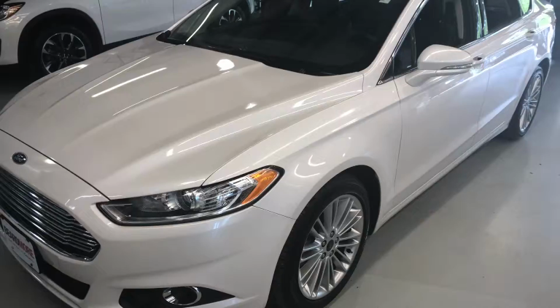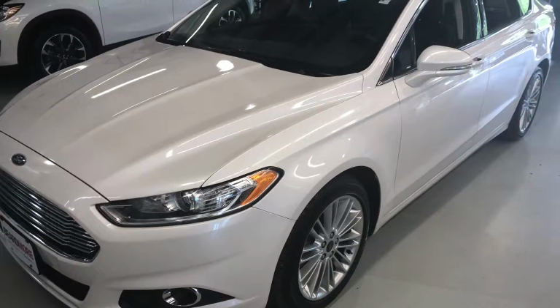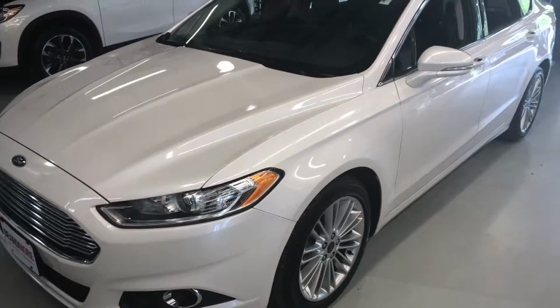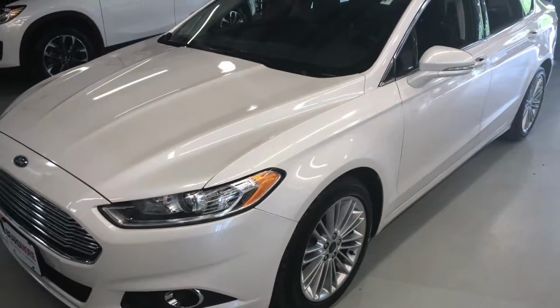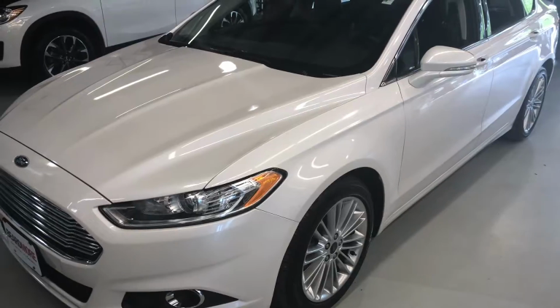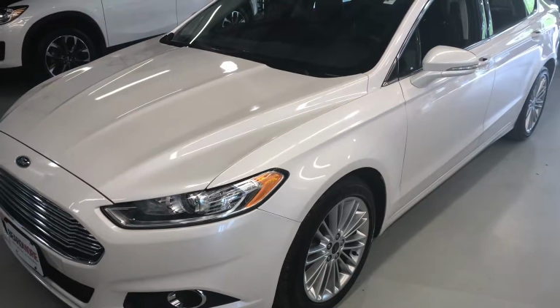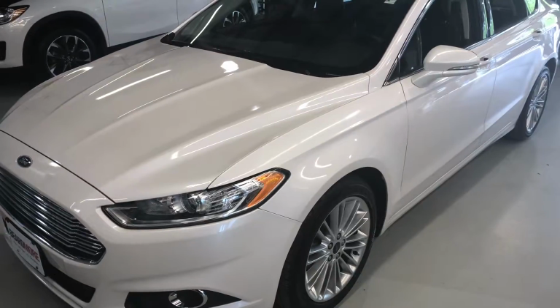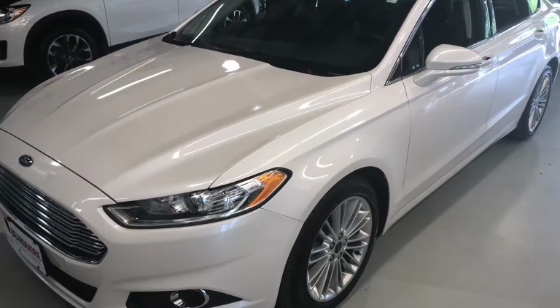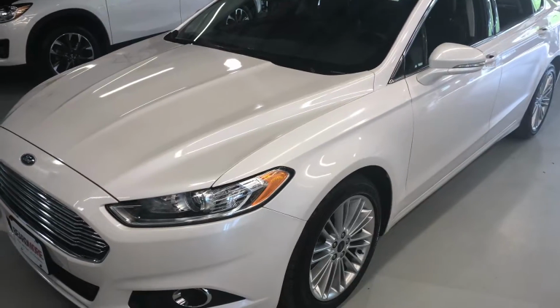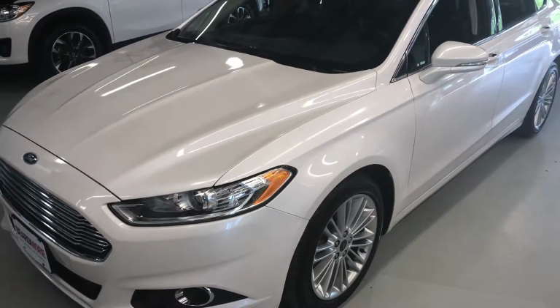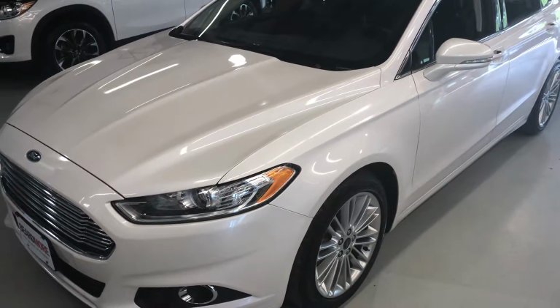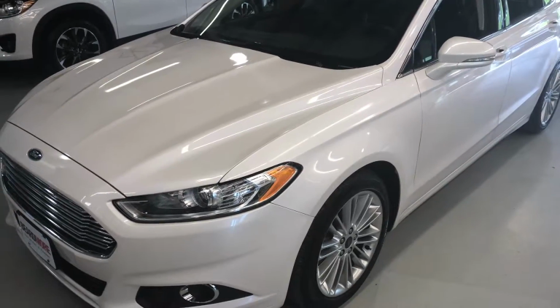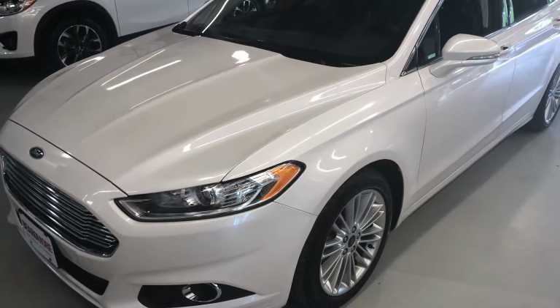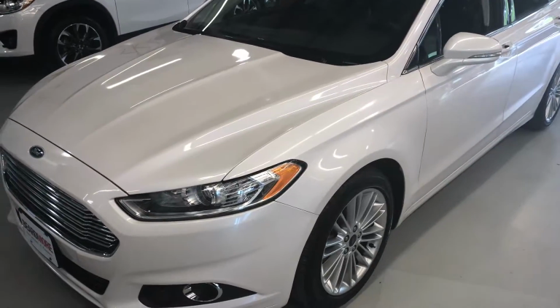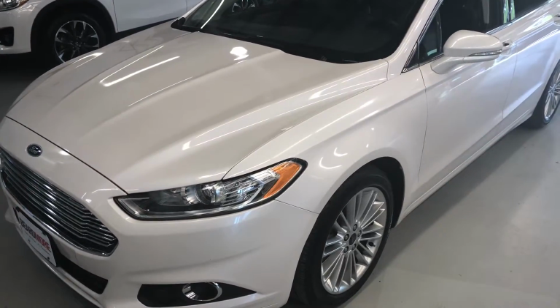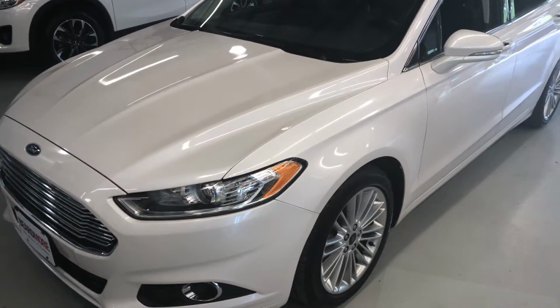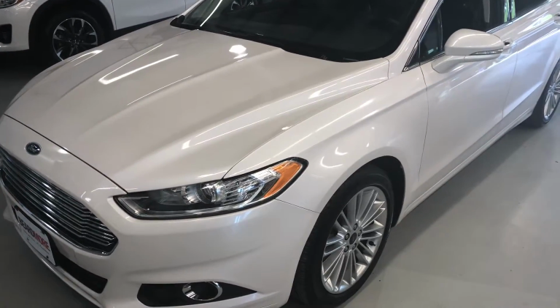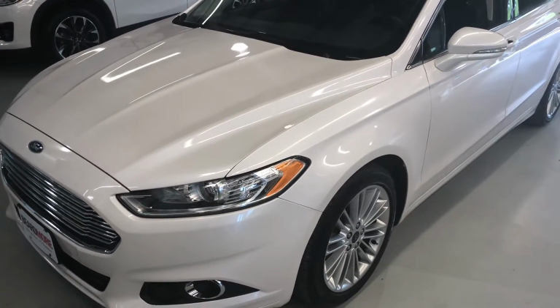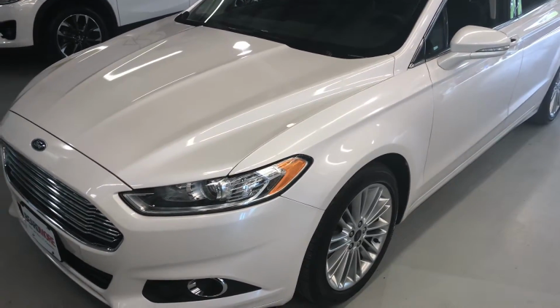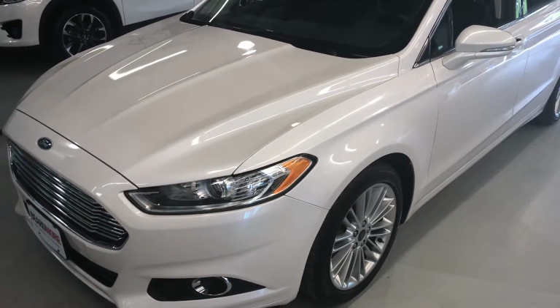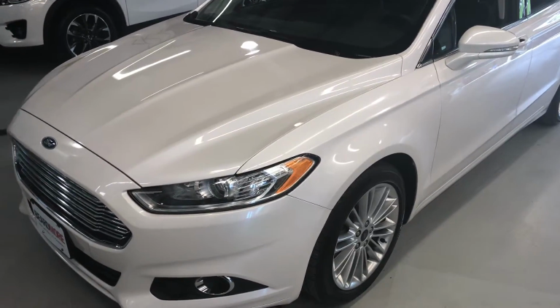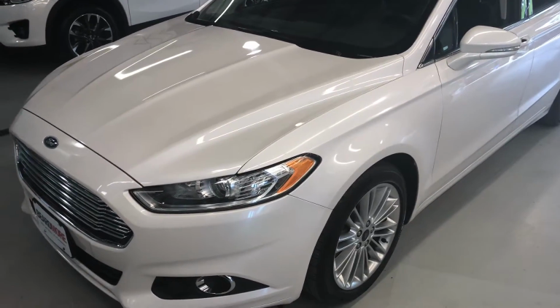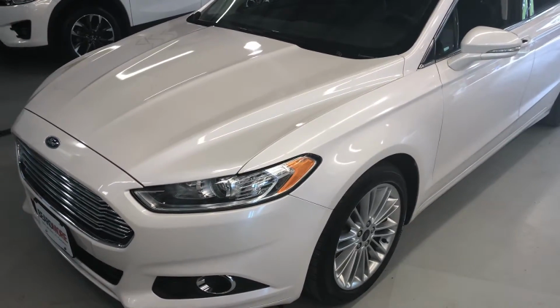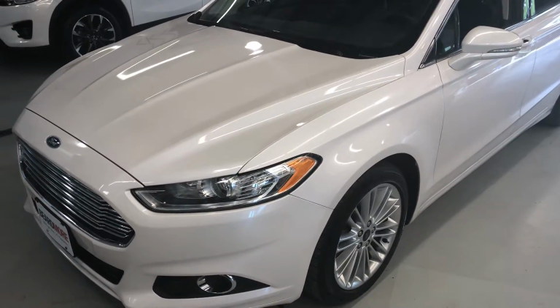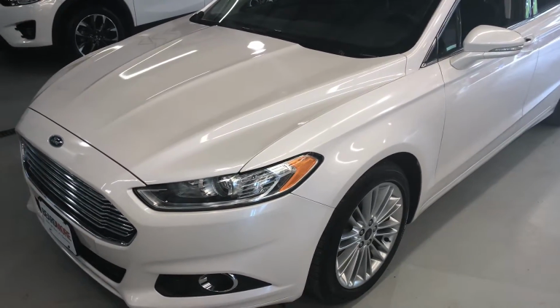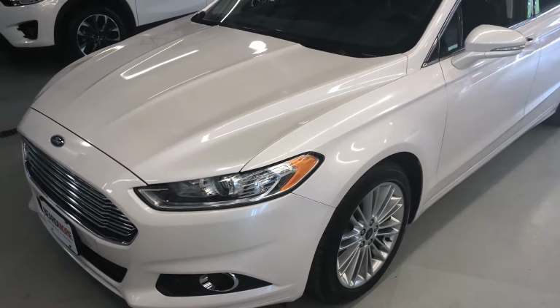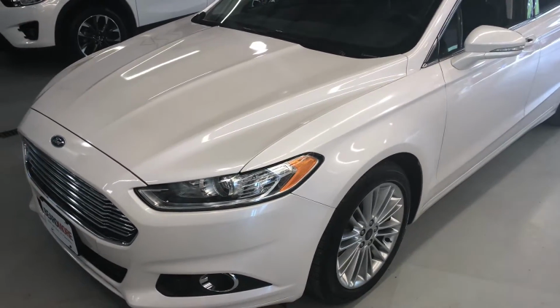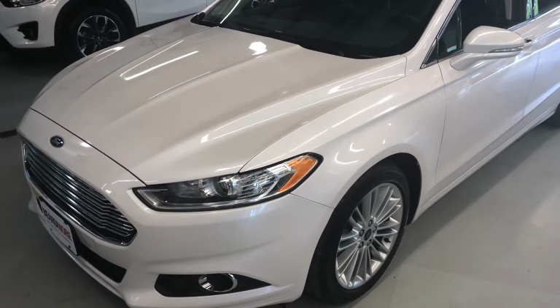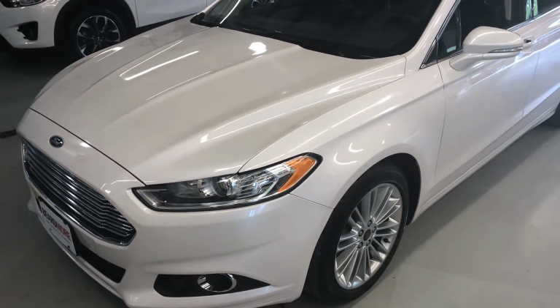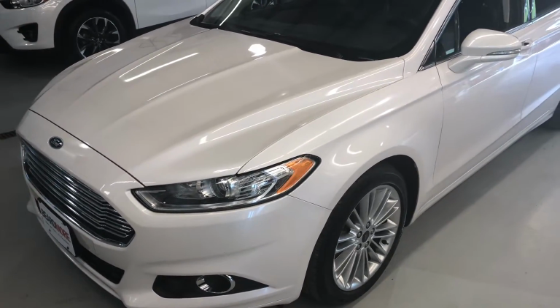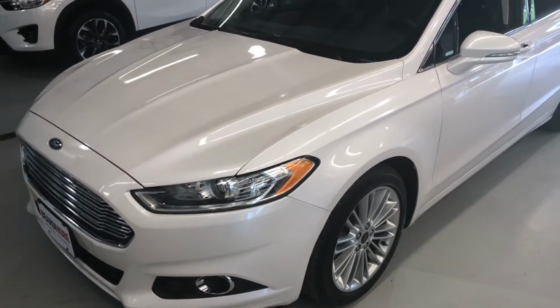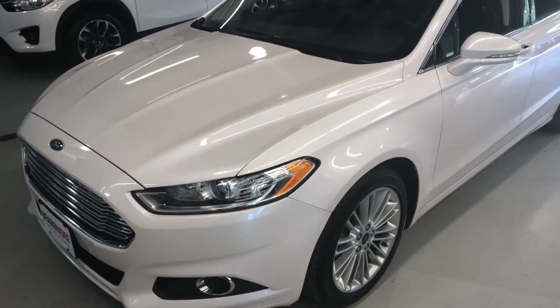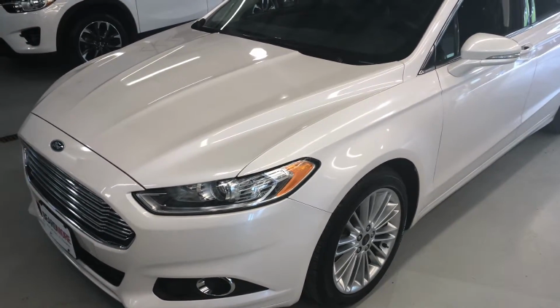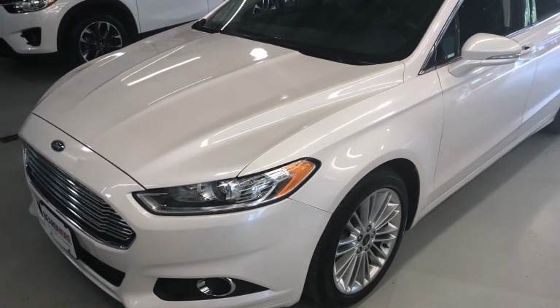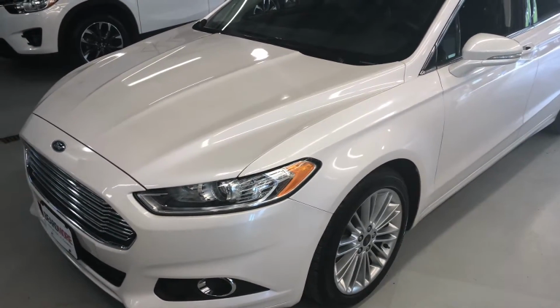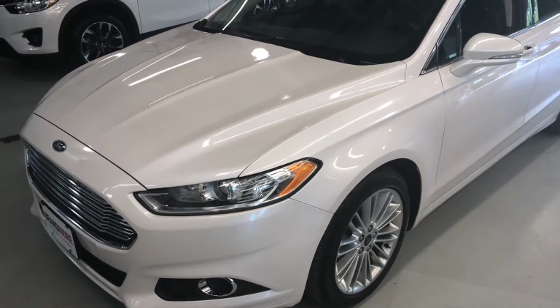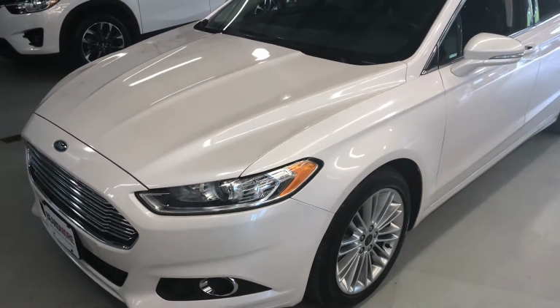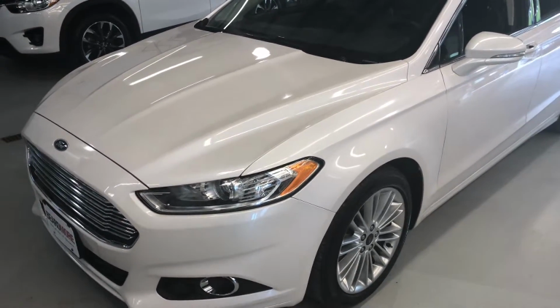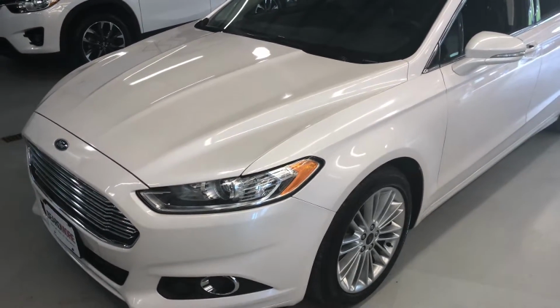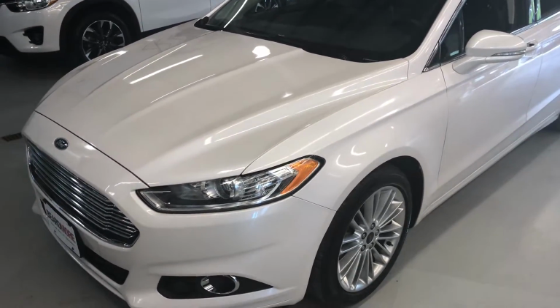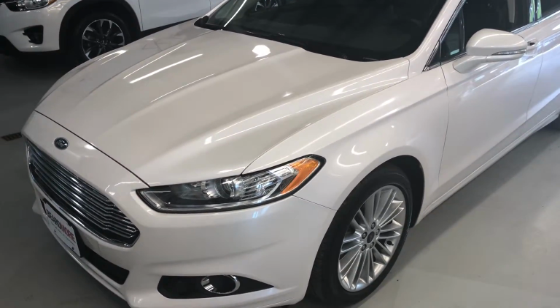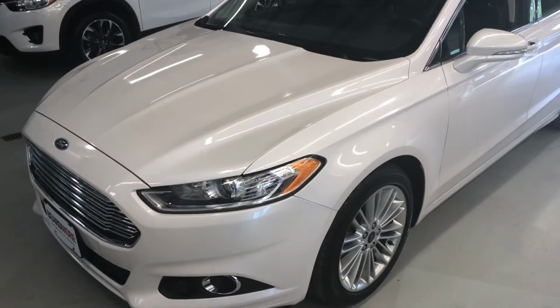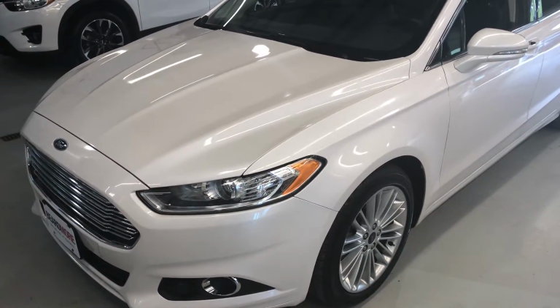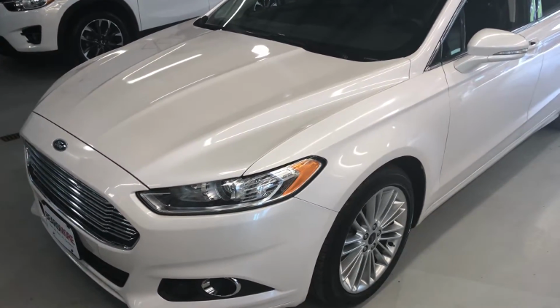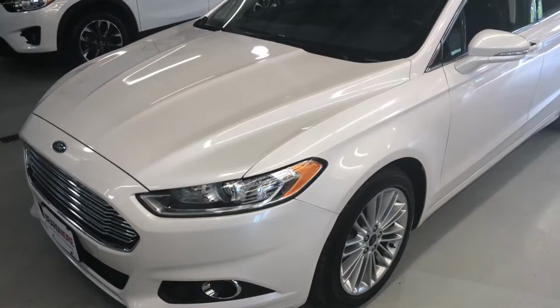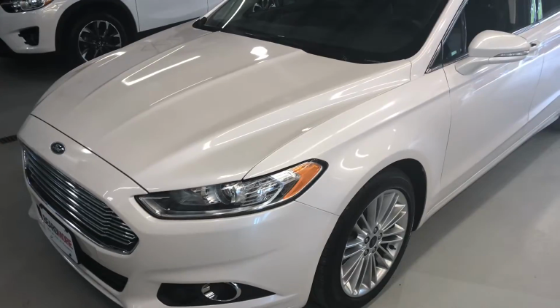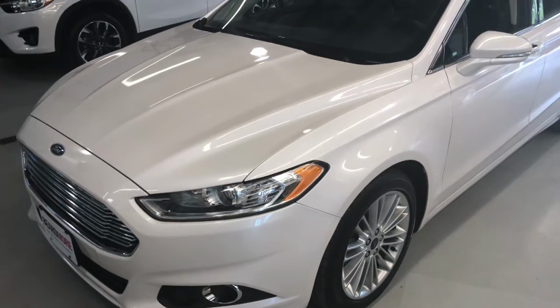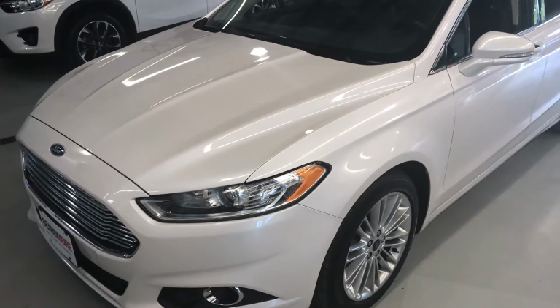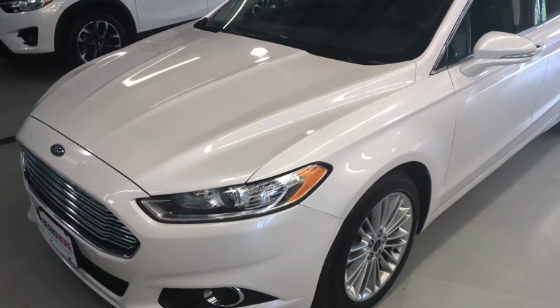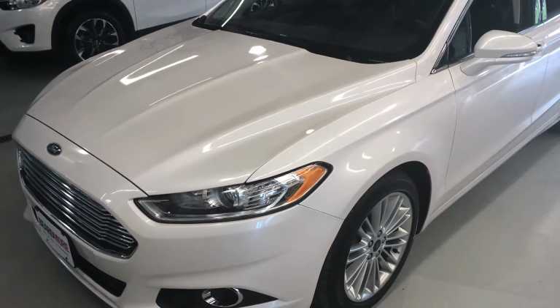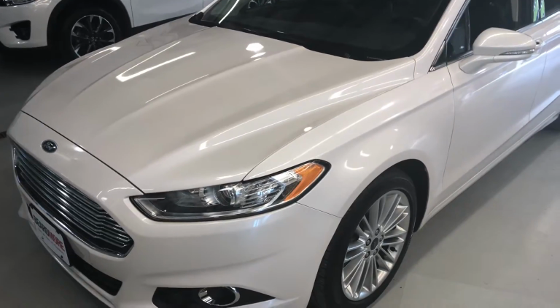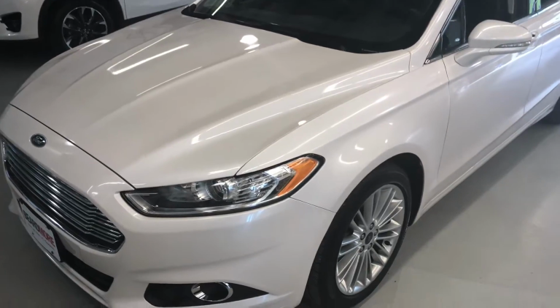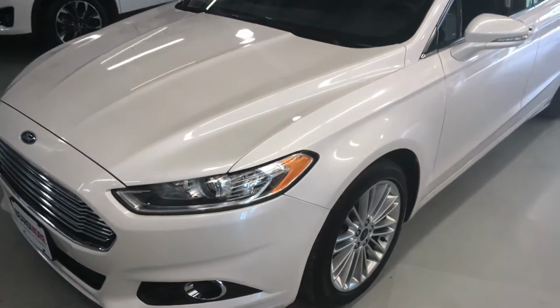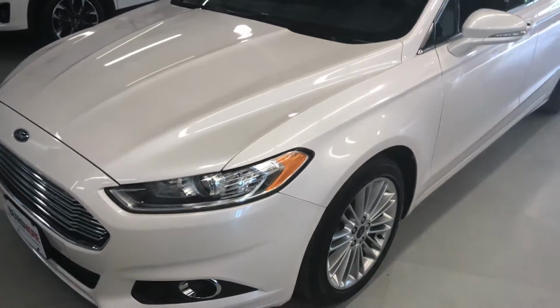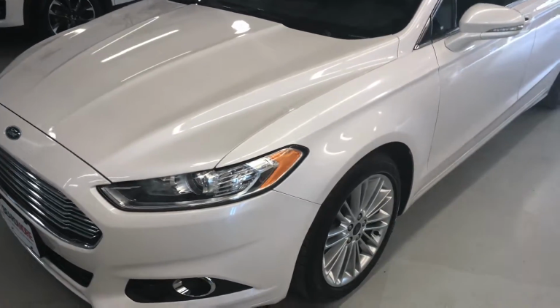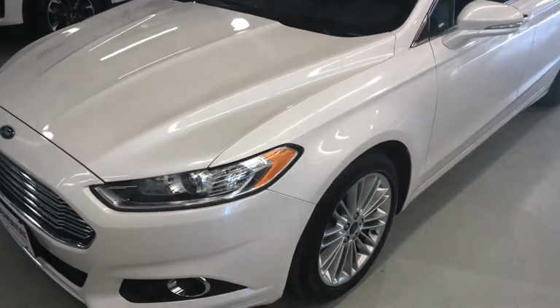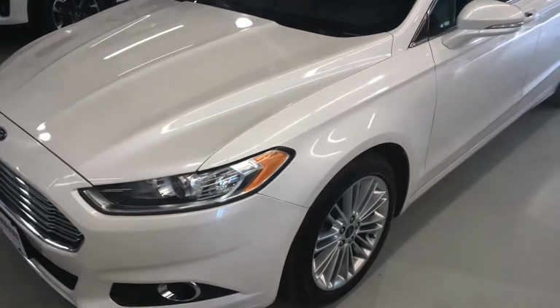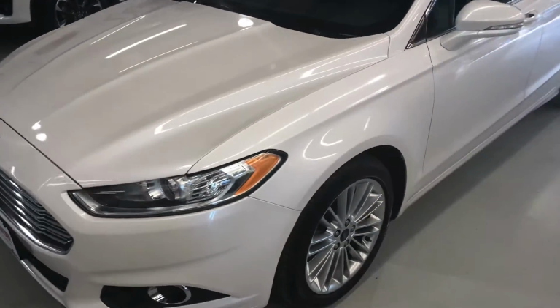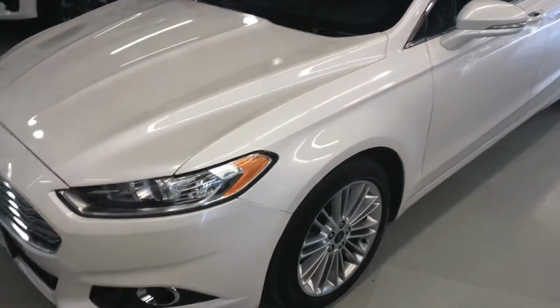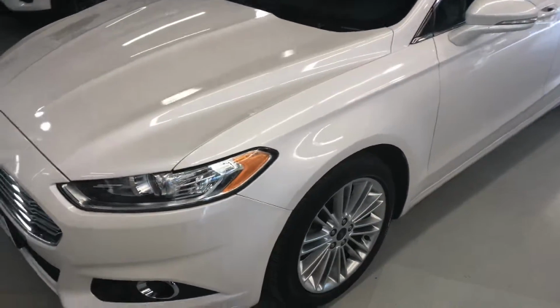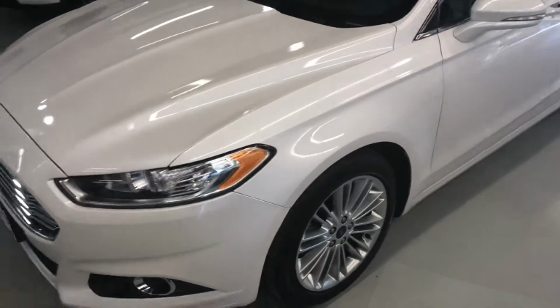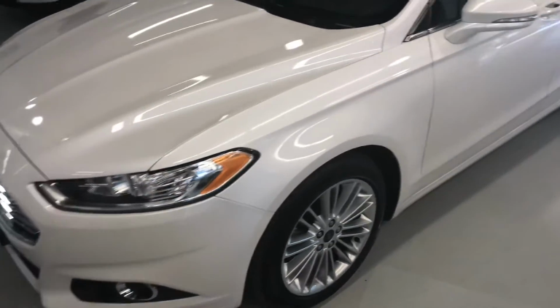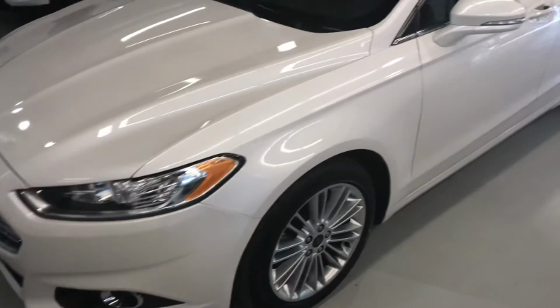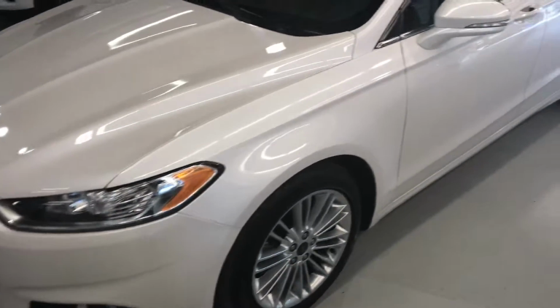Welcome to Beardmore Chevrolet Subaru. My name is David, I'm one of the sales consultants here. I'm just going to do a short walk around one of our fresh trade-ins.